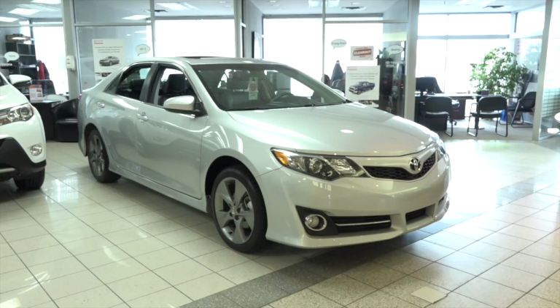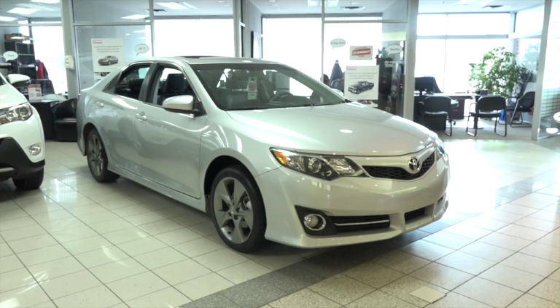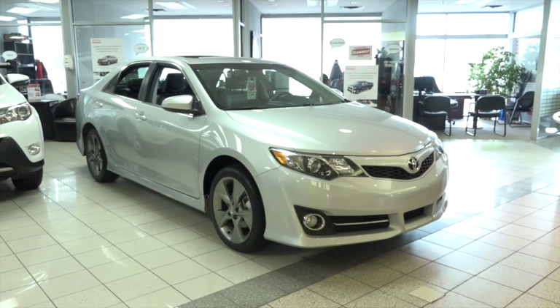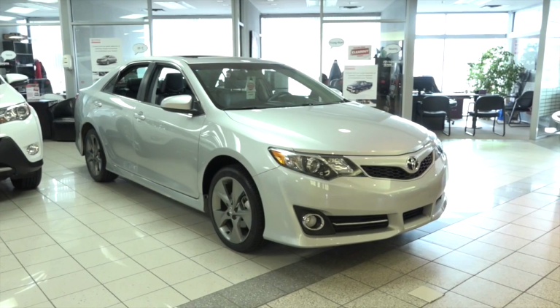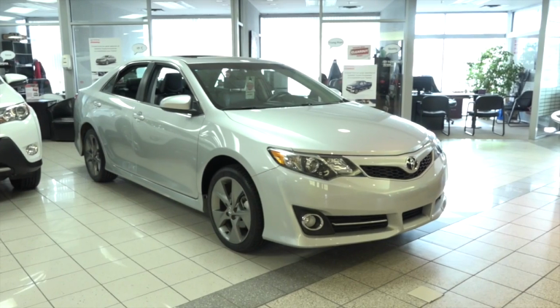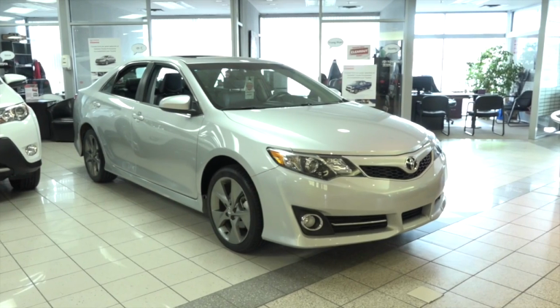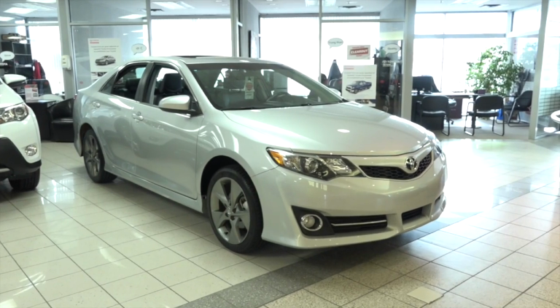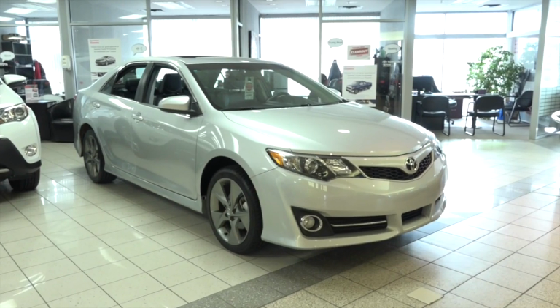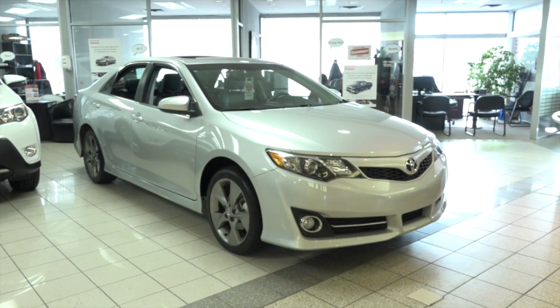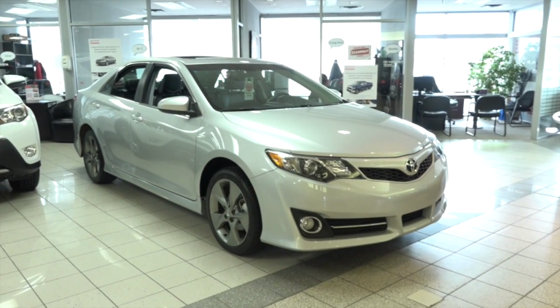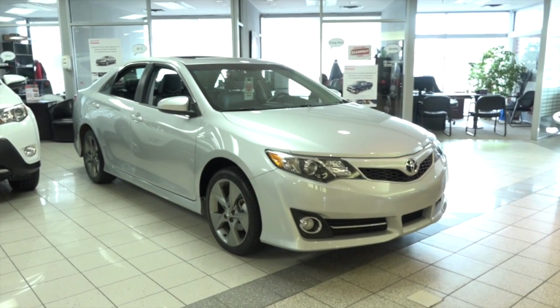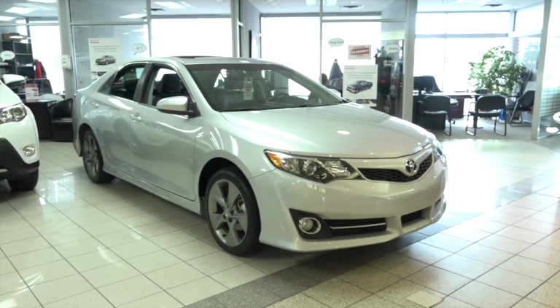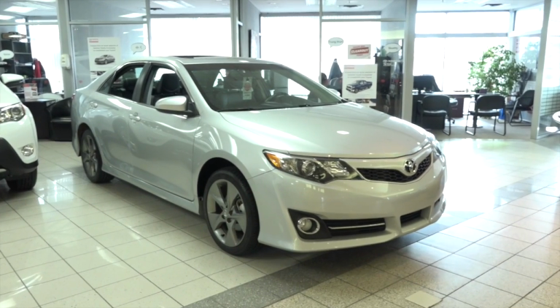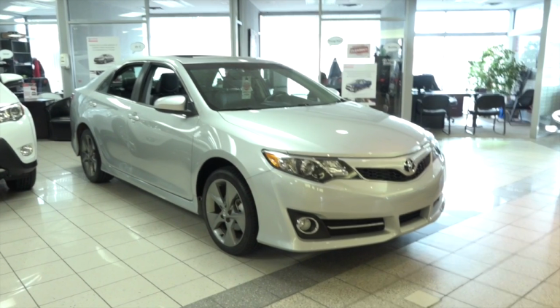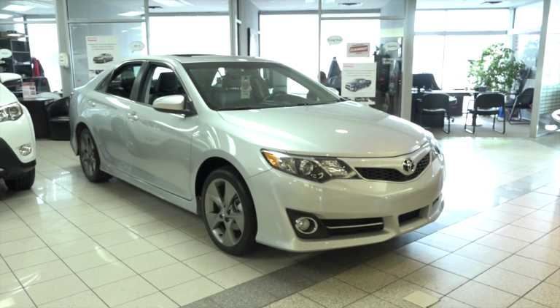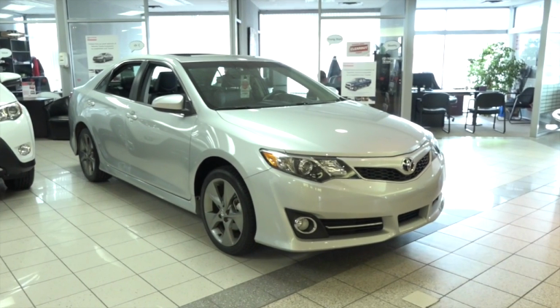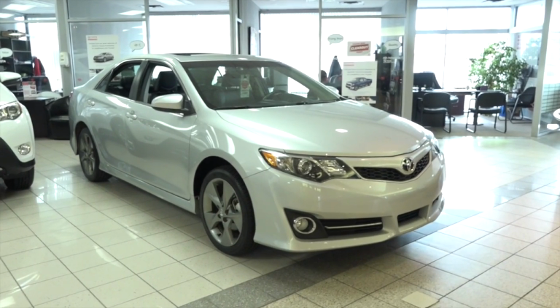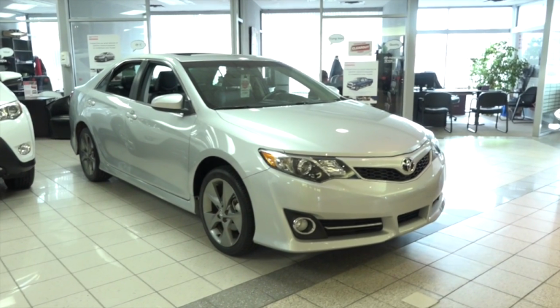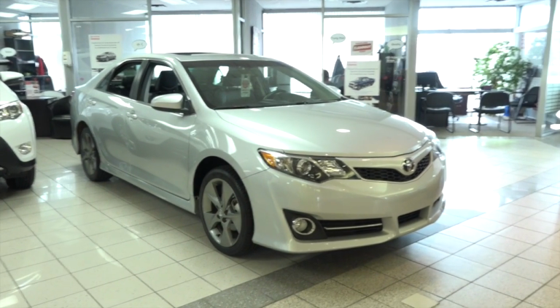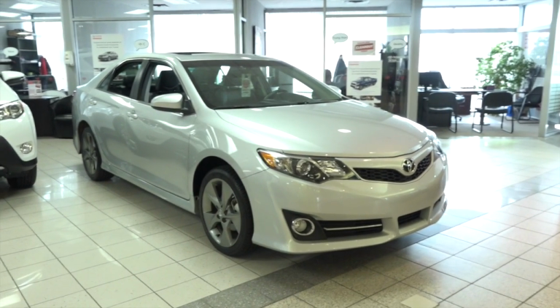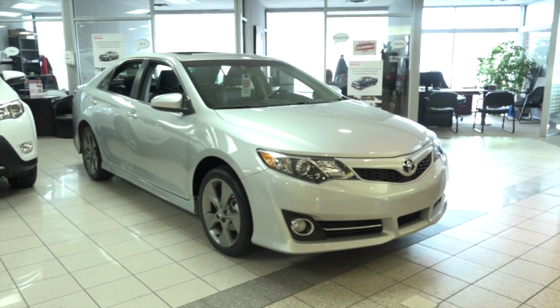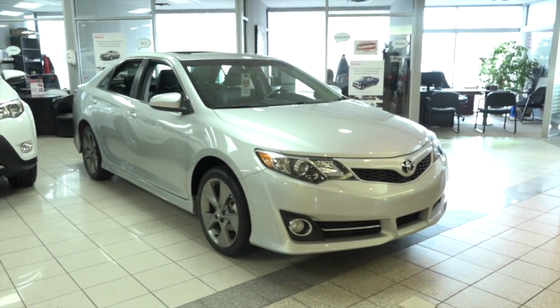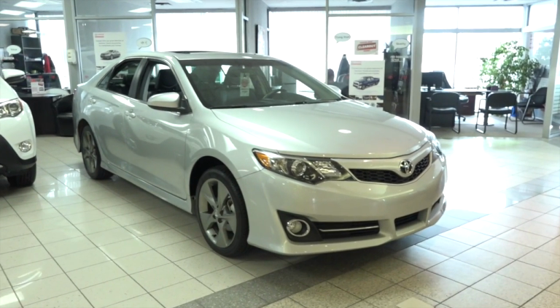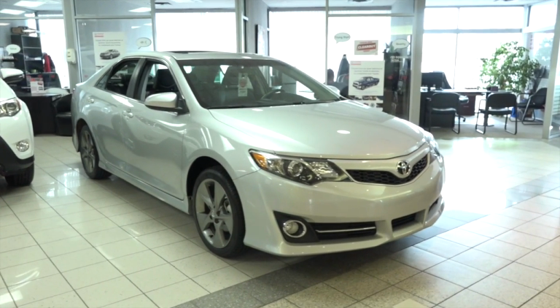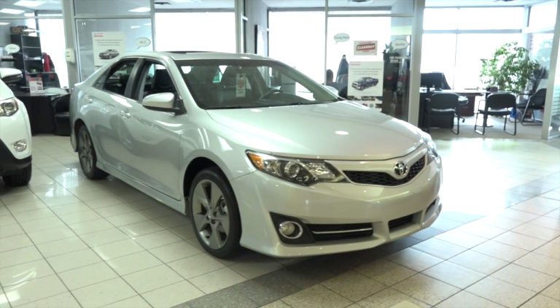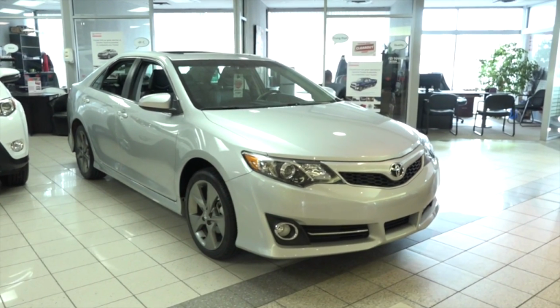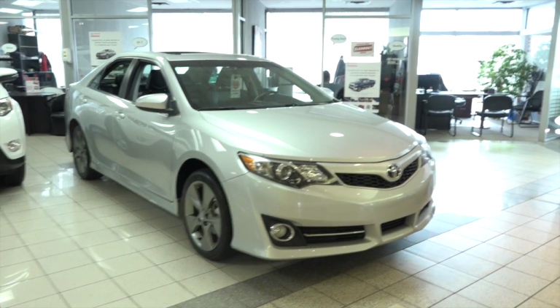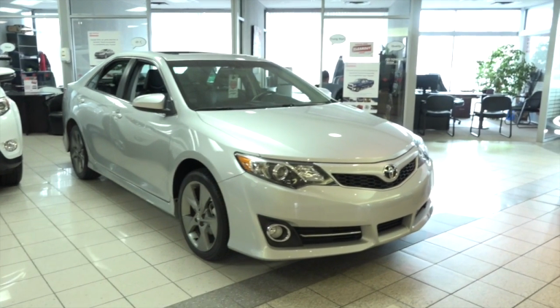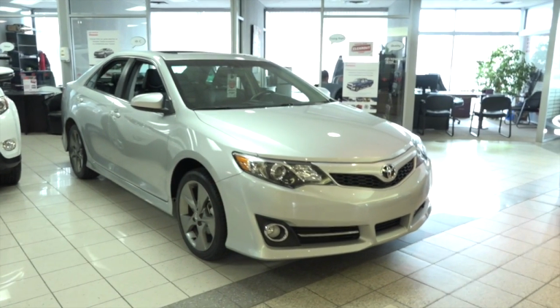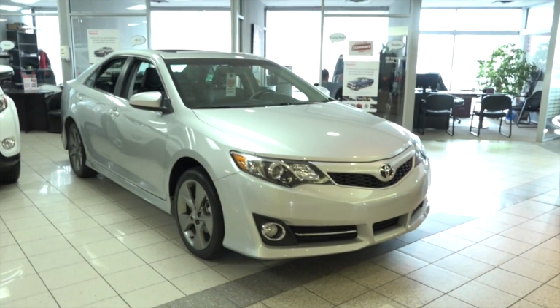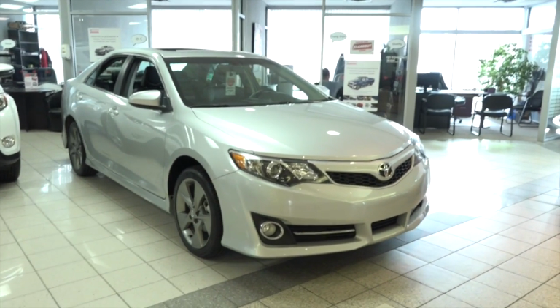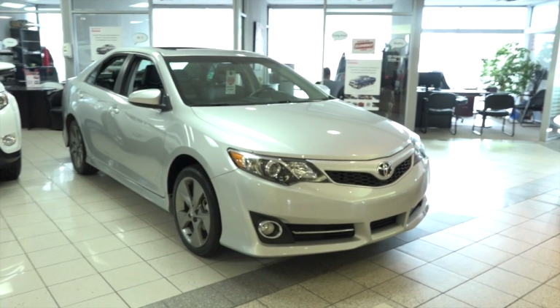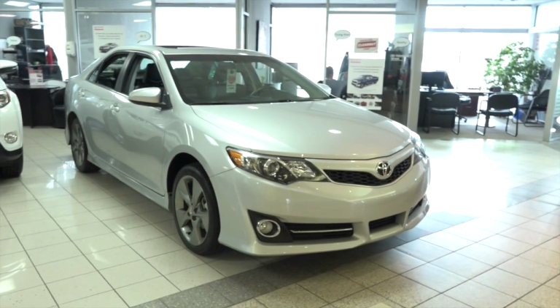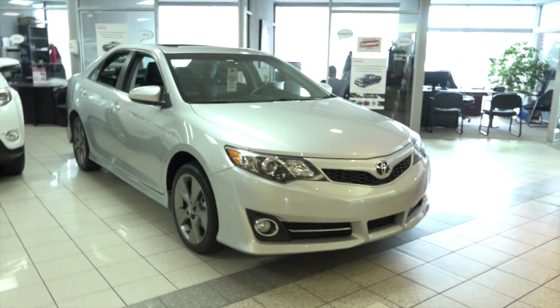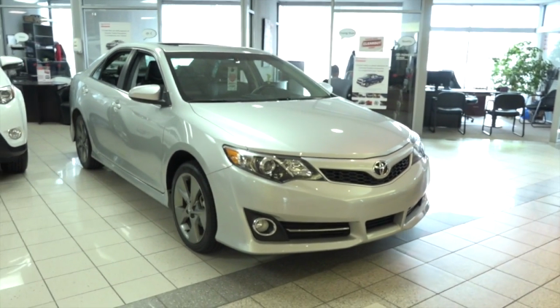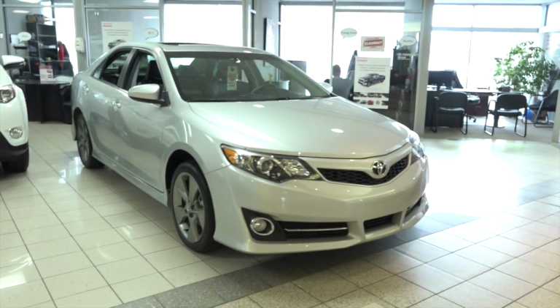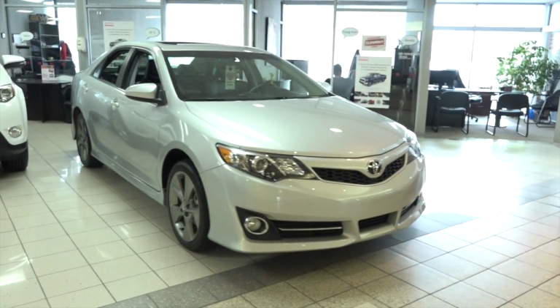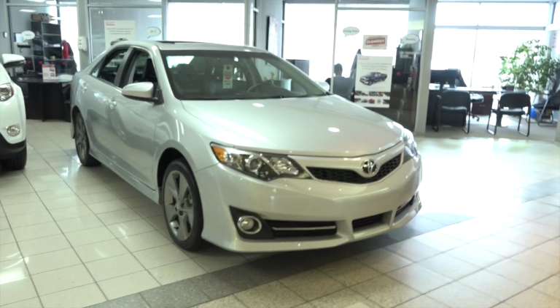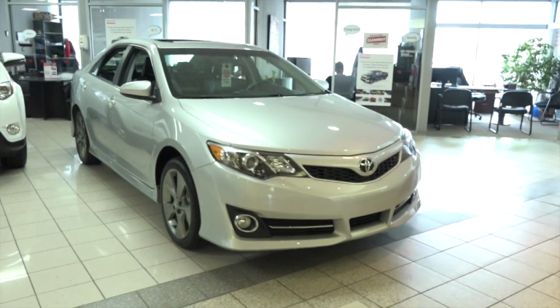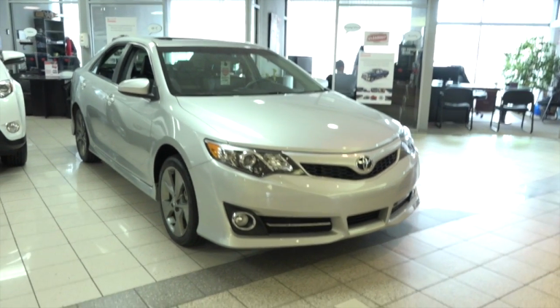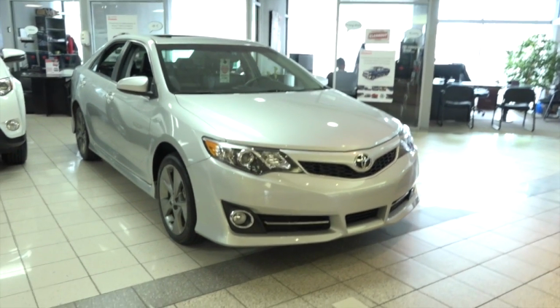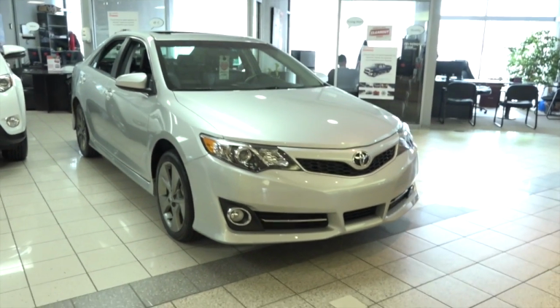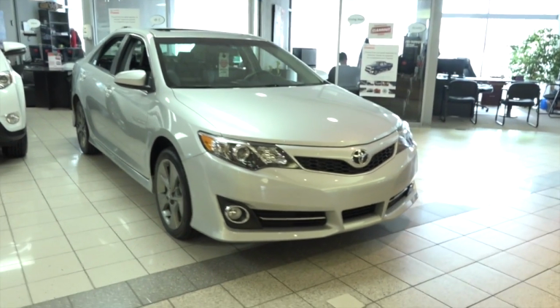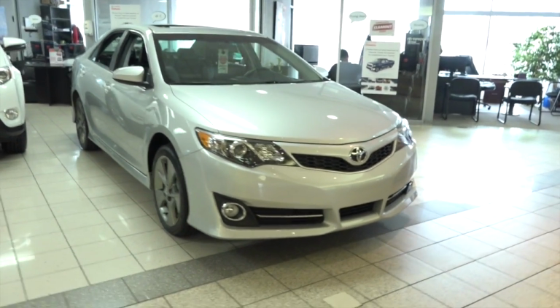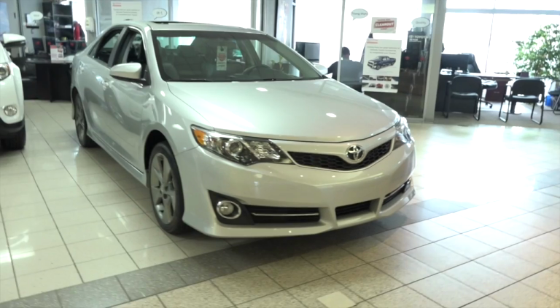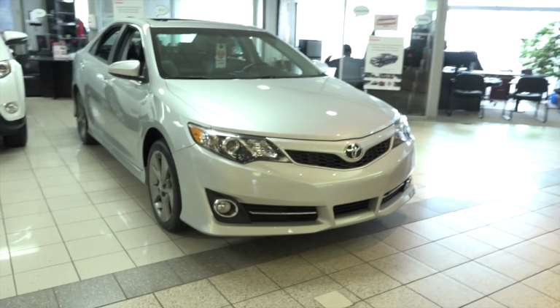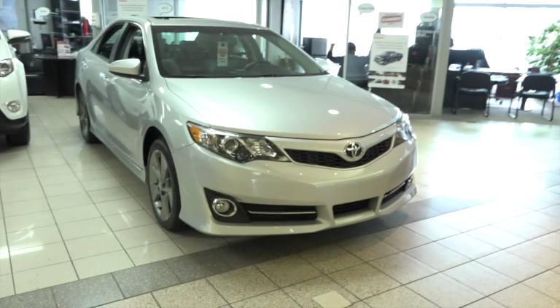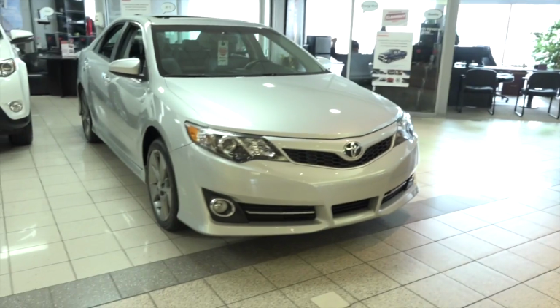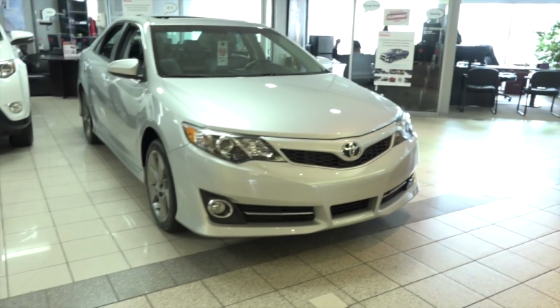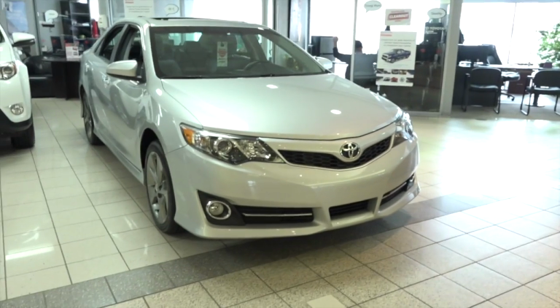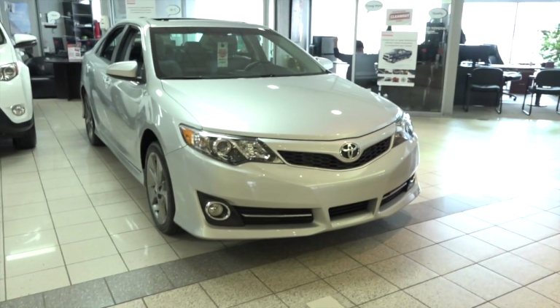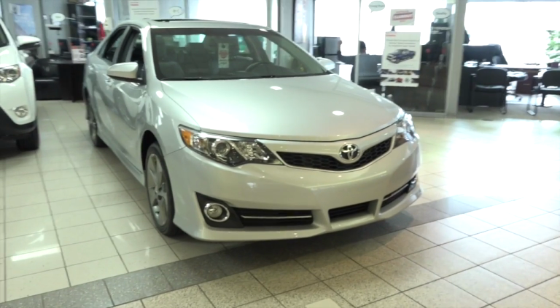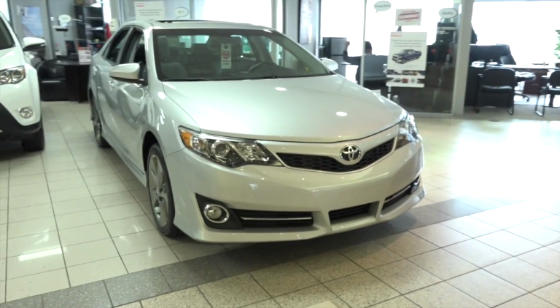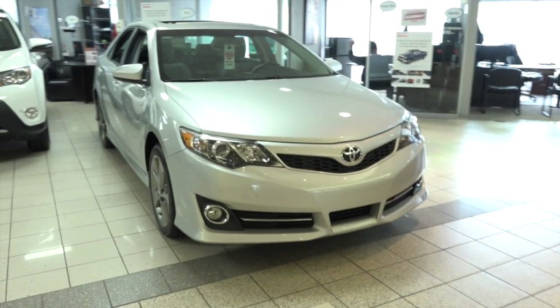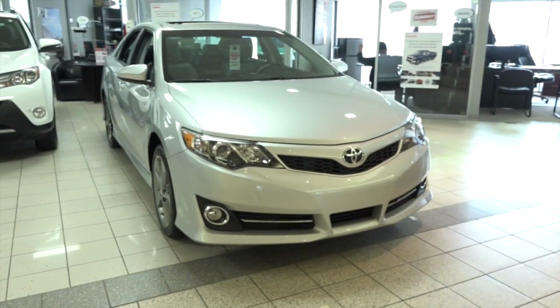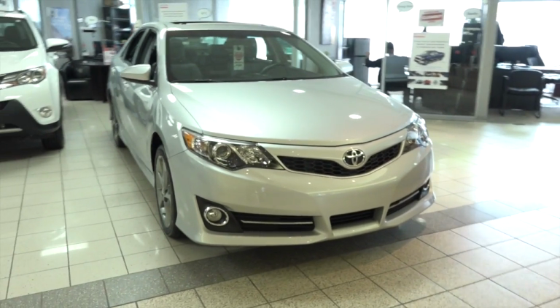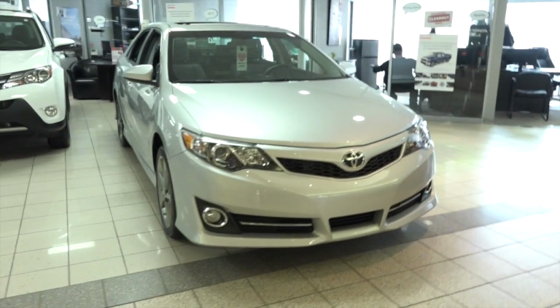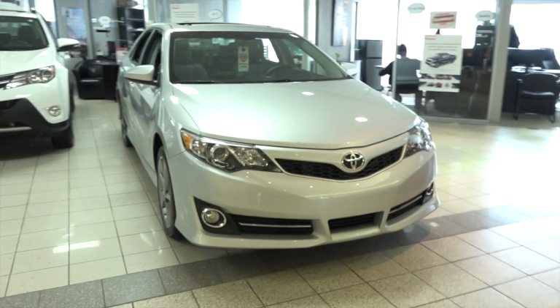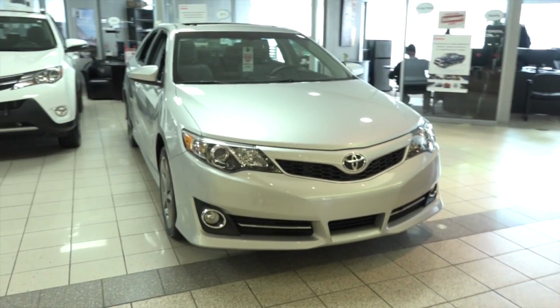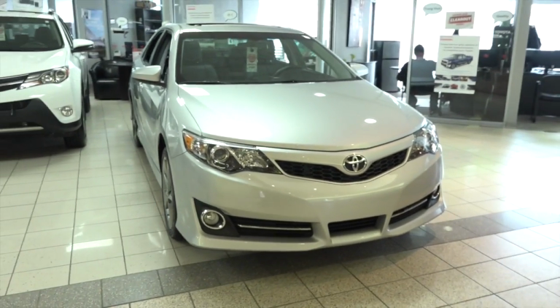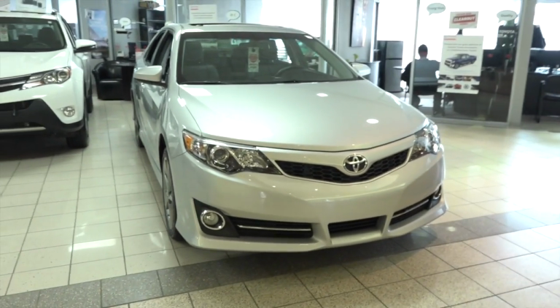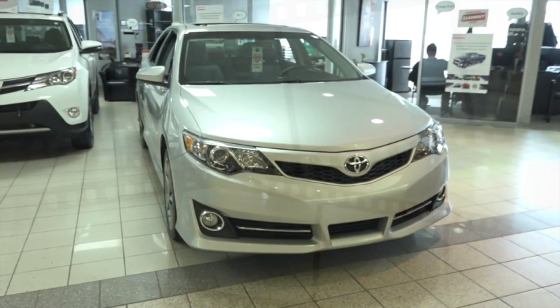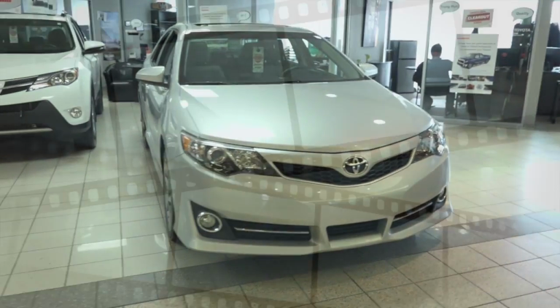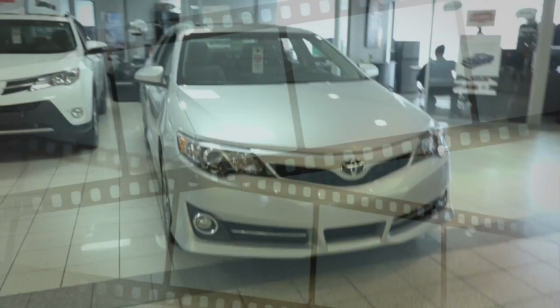Are you looking for a sporty sedan that hasn't sacrificed comfort? Come check out this 2014 Toyota Camry SE.